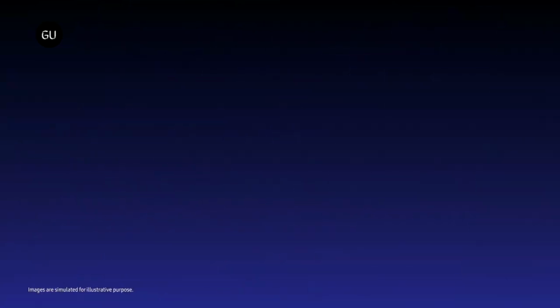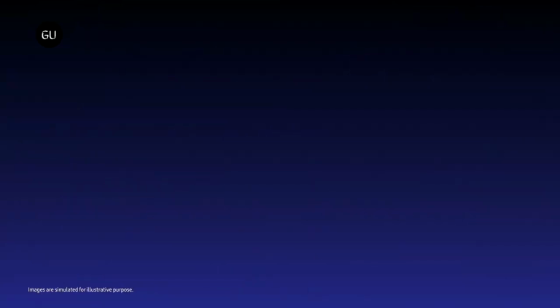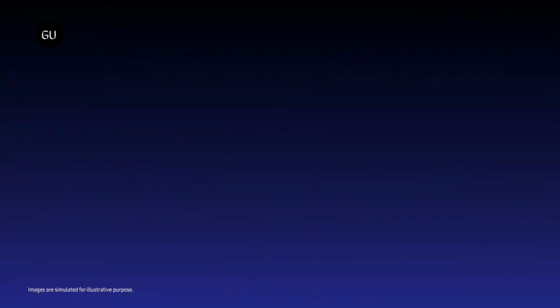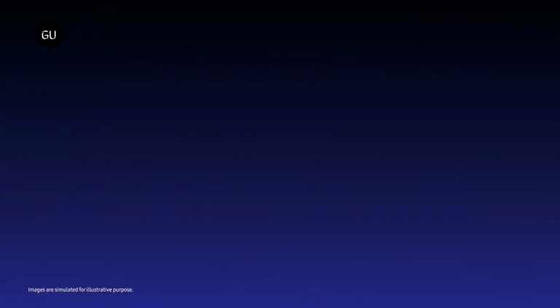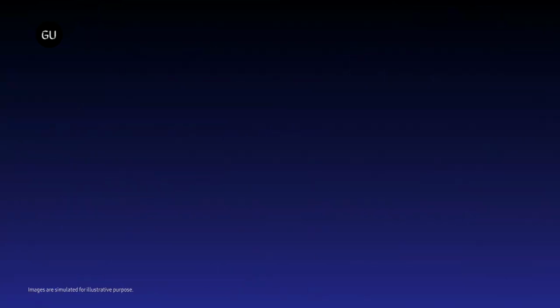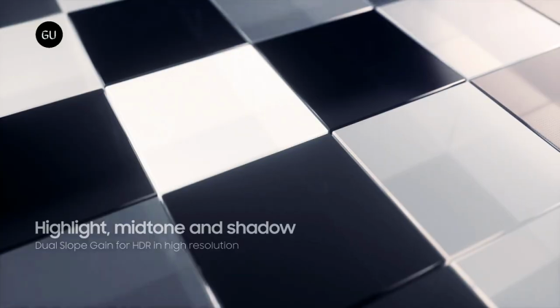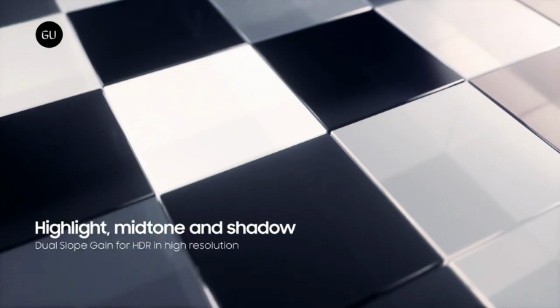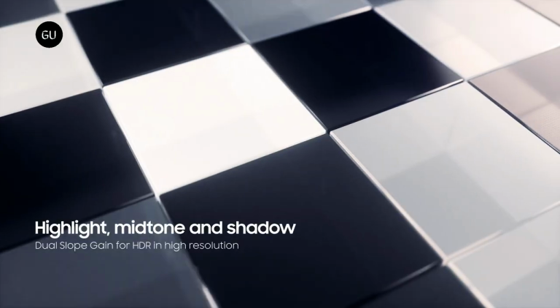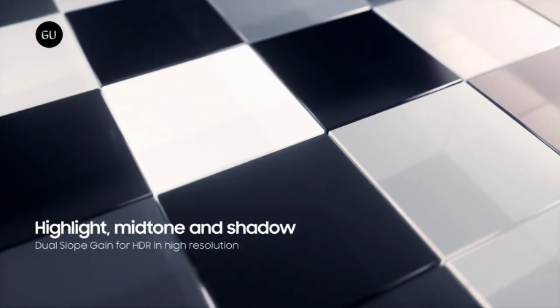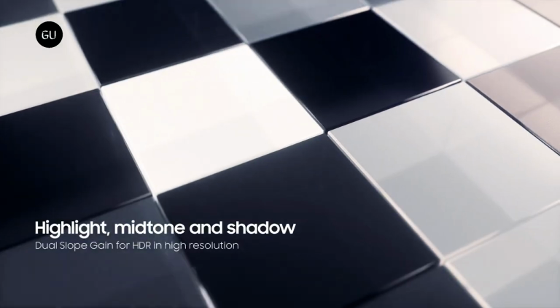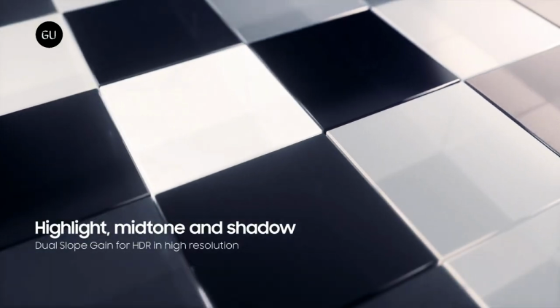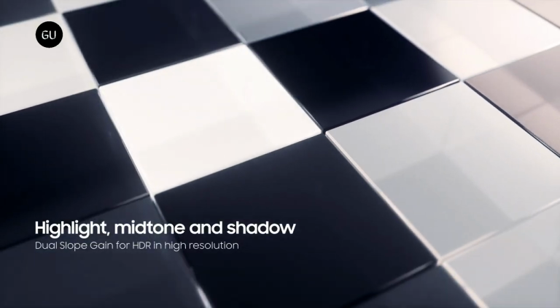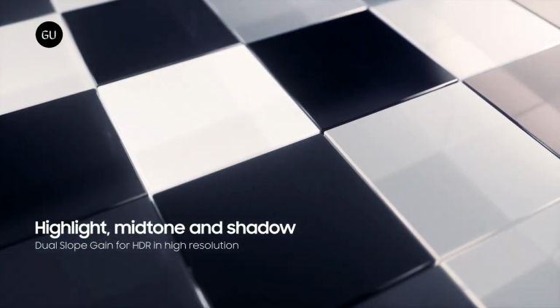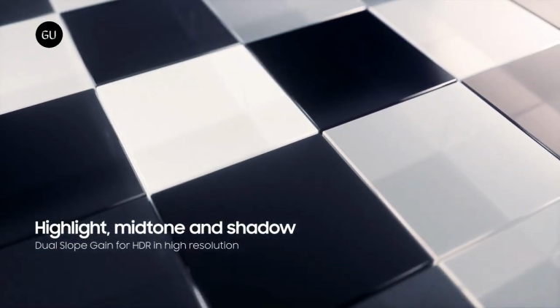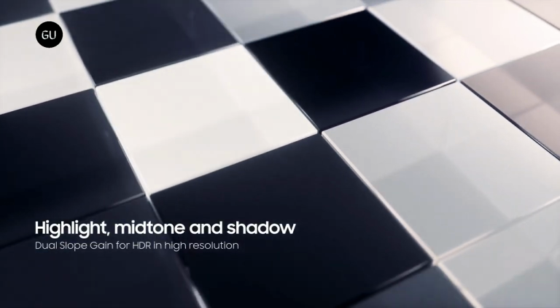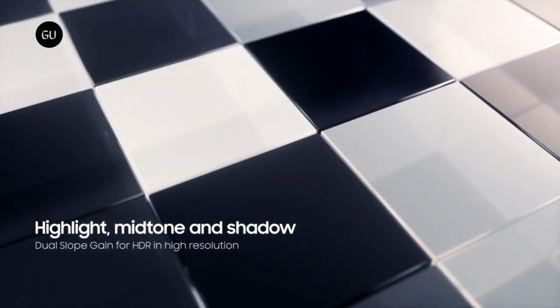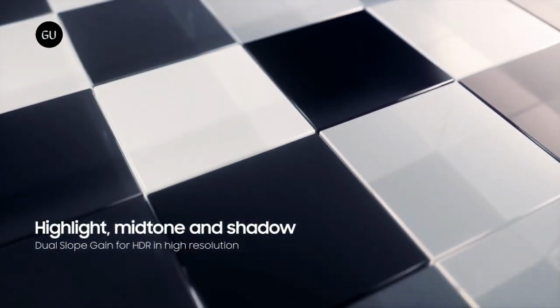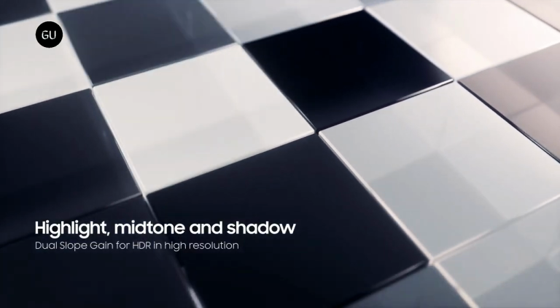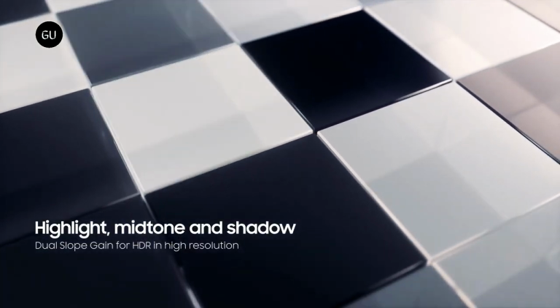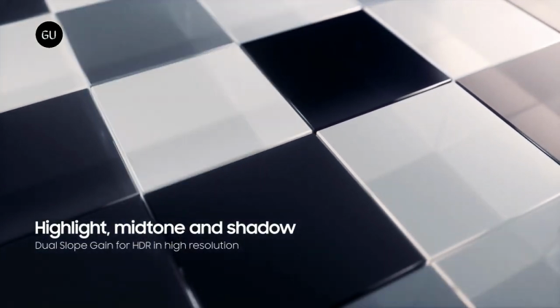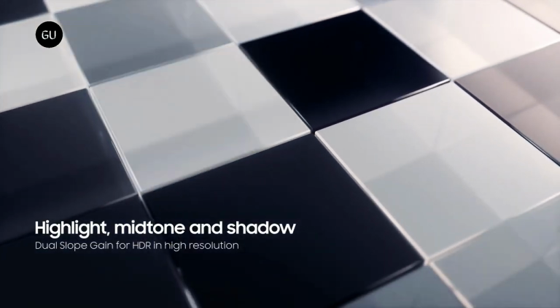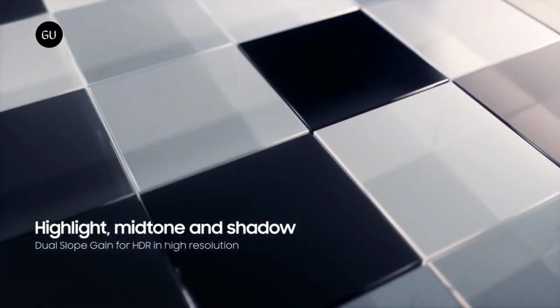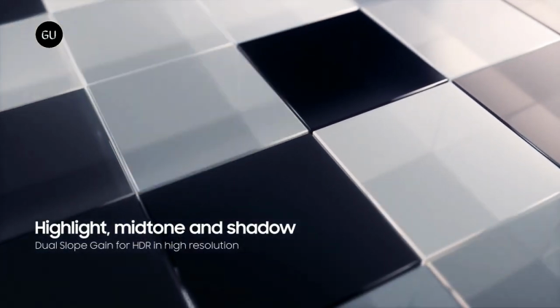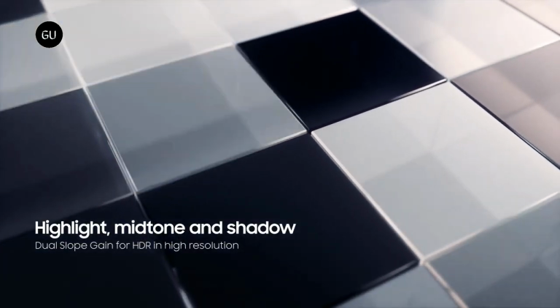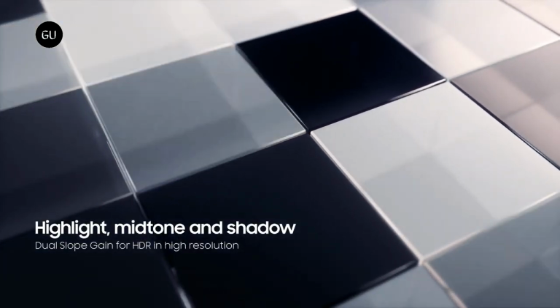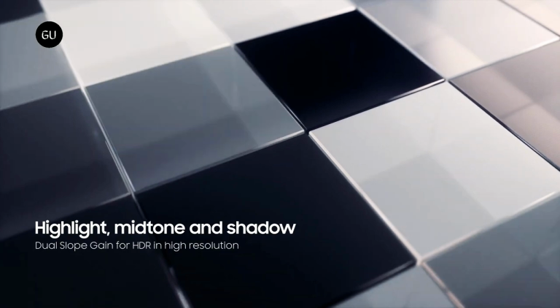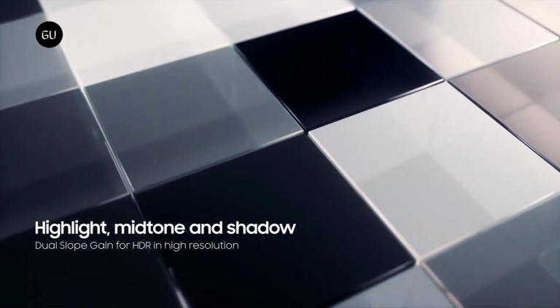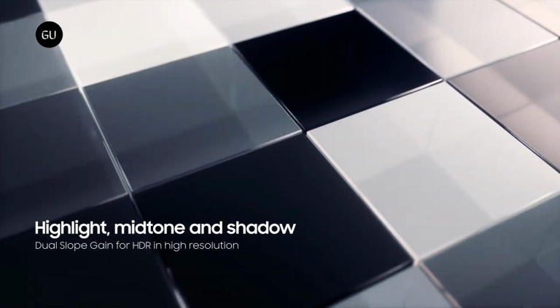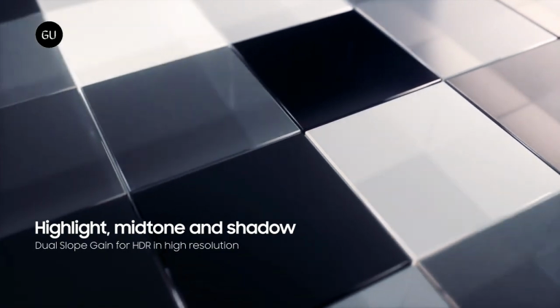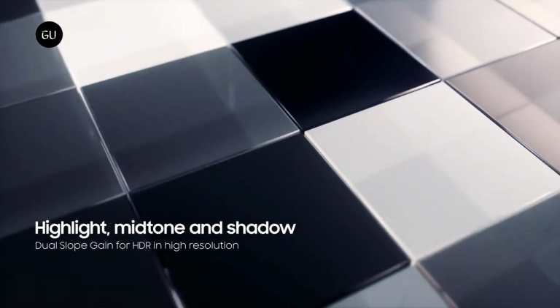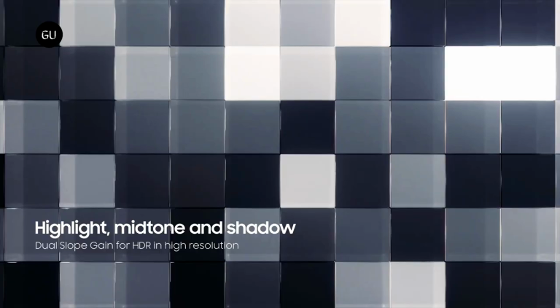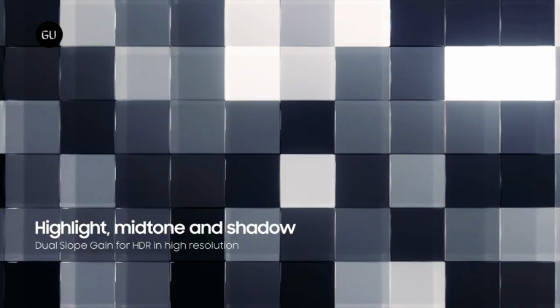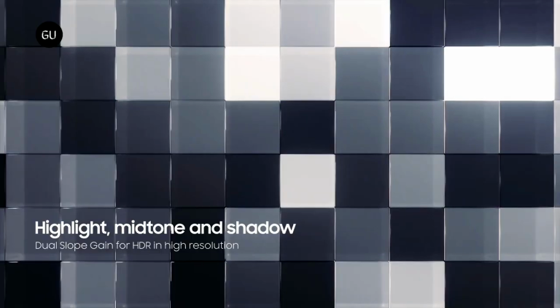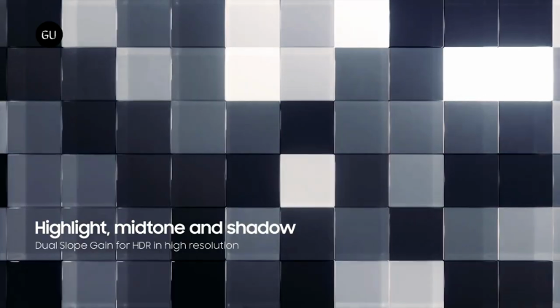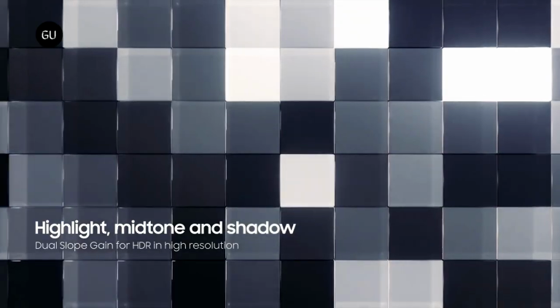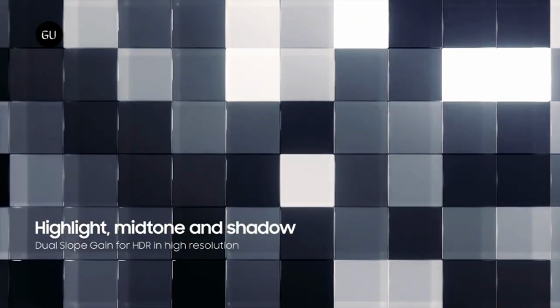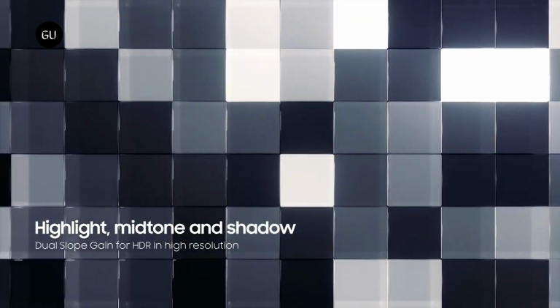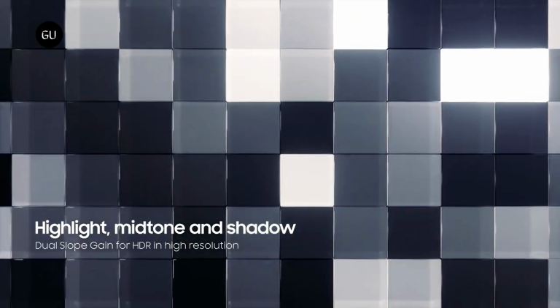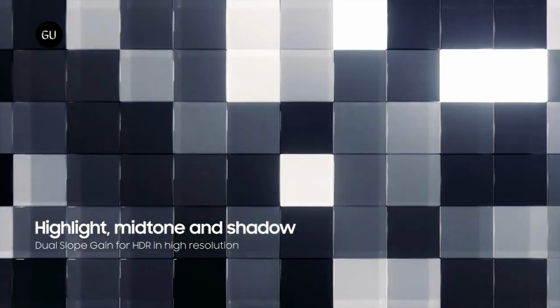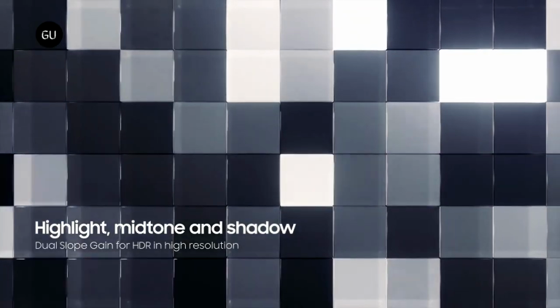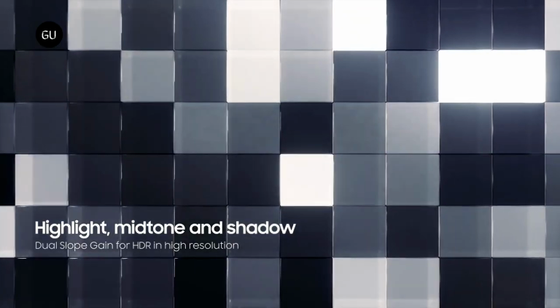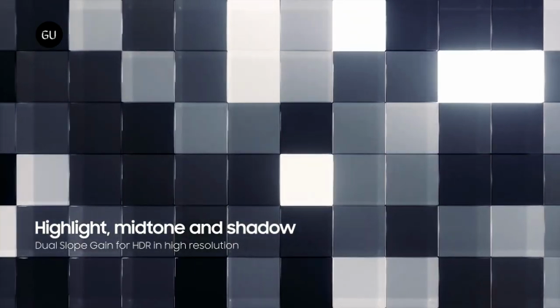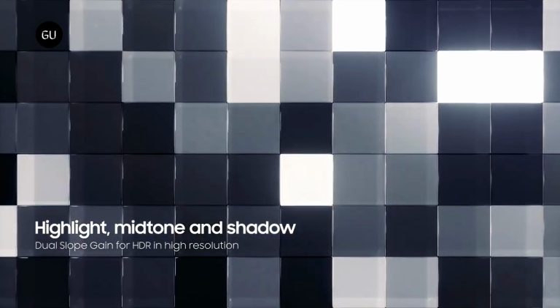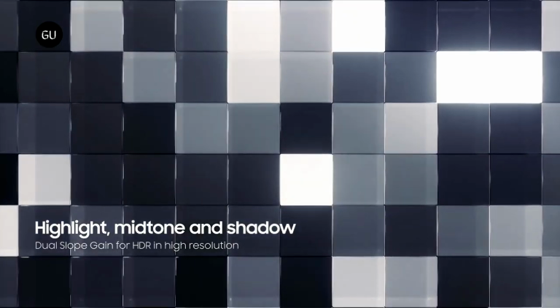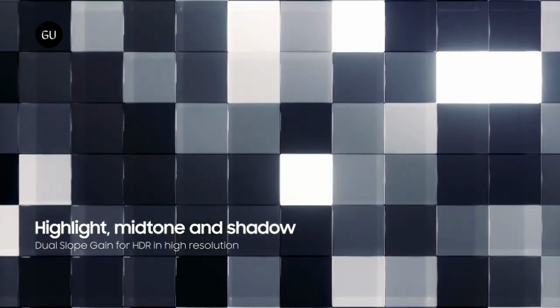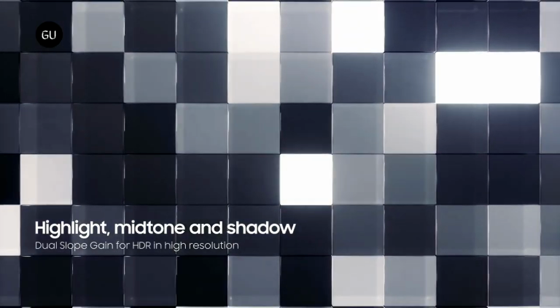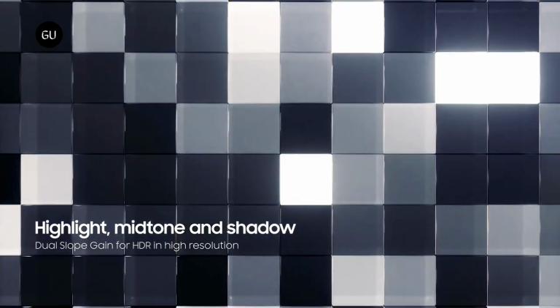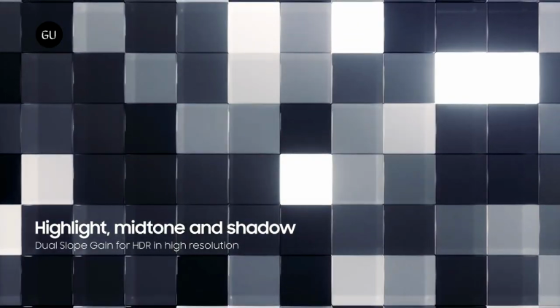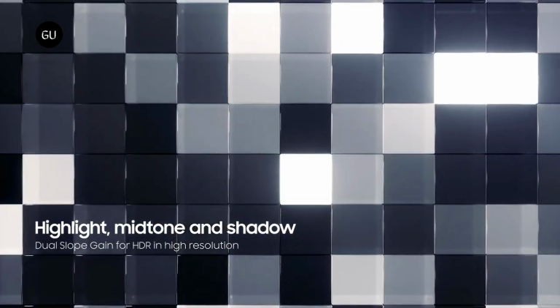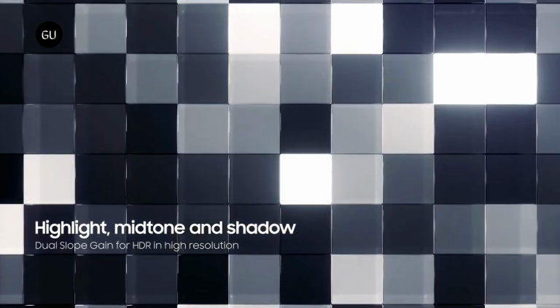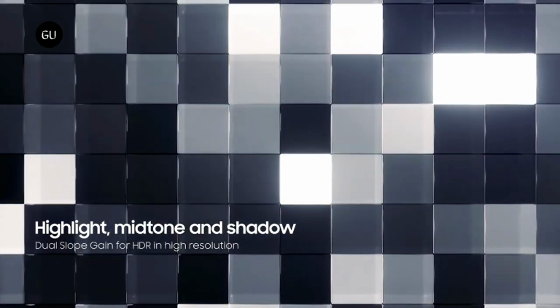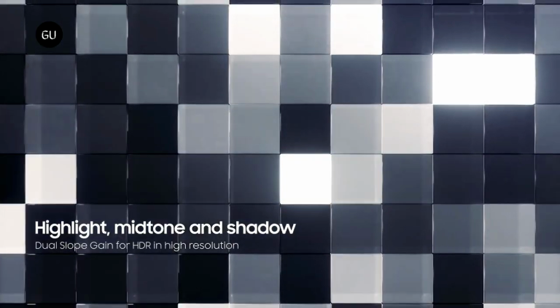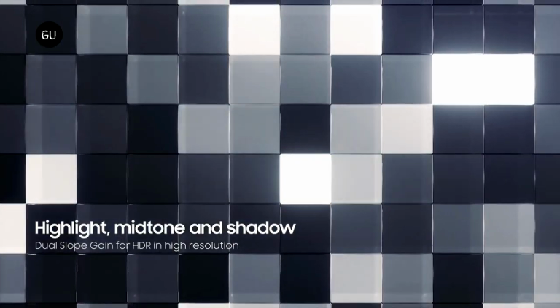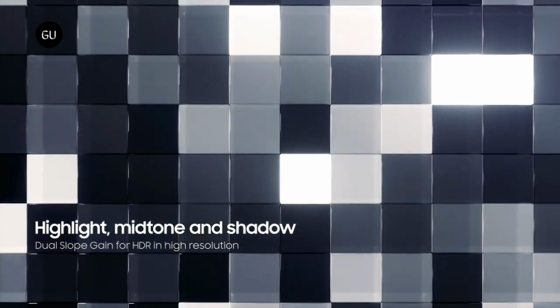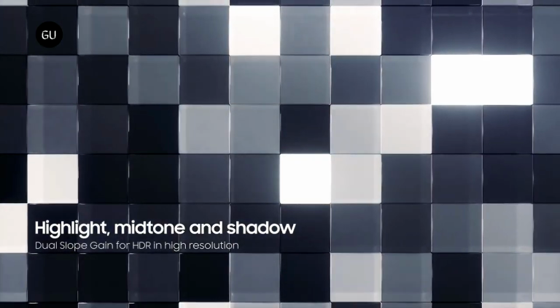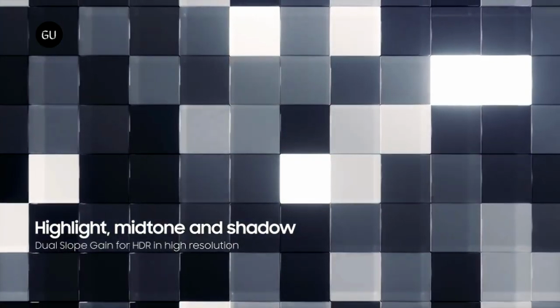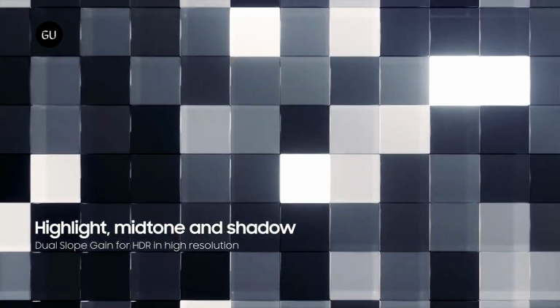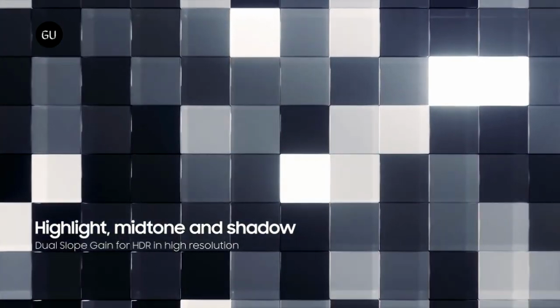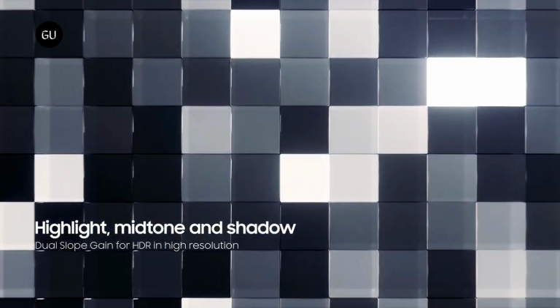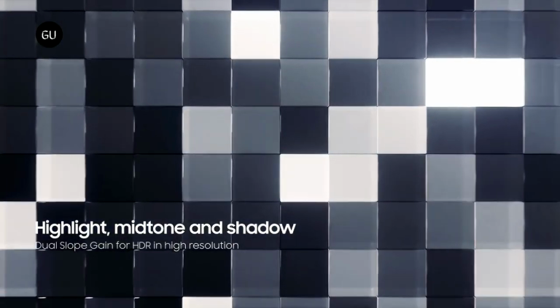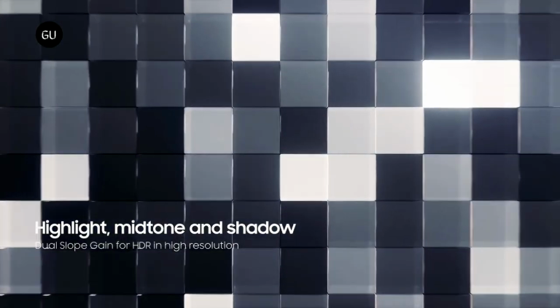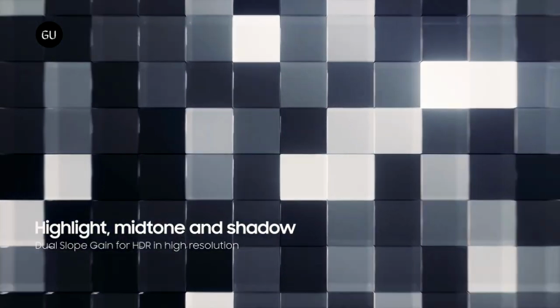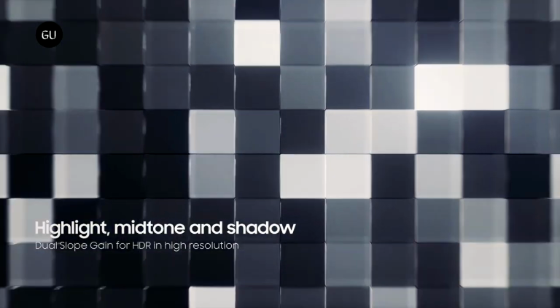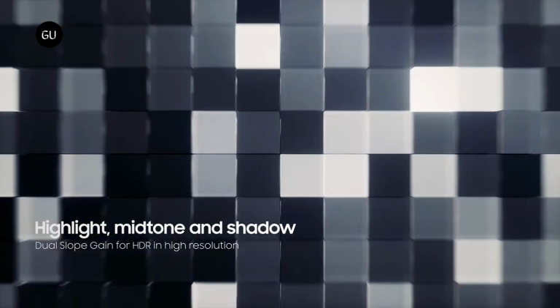Samsung's new dual vertical transfer gate technology can significantly reduce washed-out pictures from brightly-lit environments.